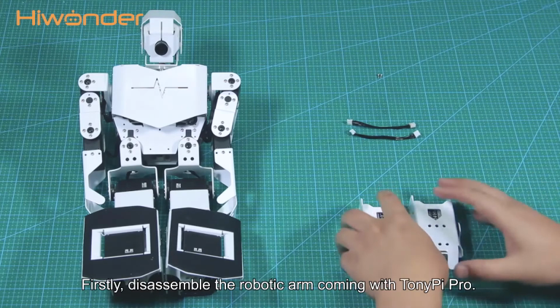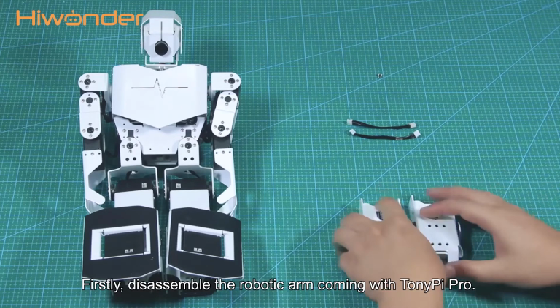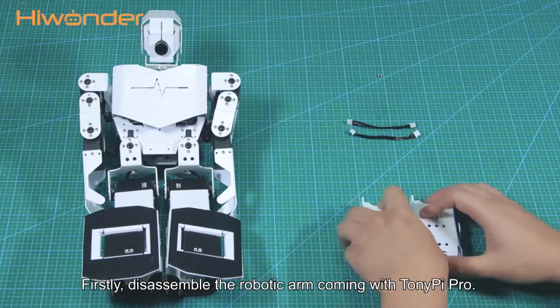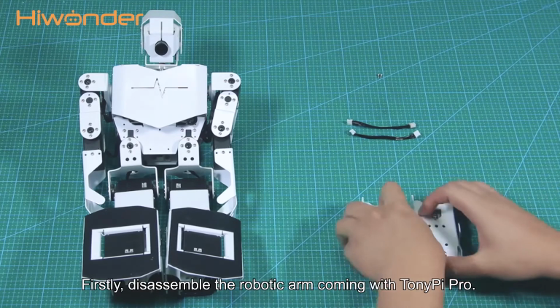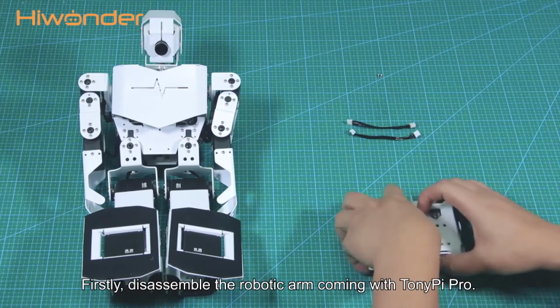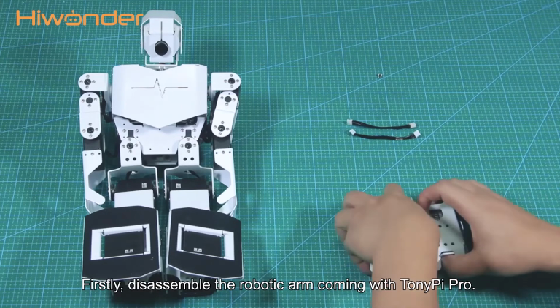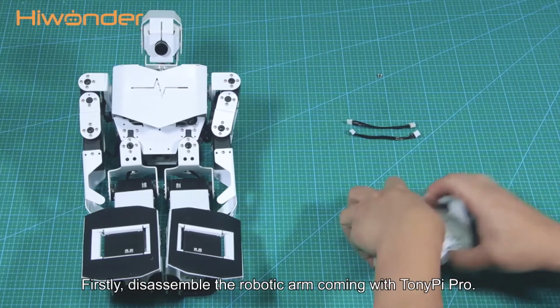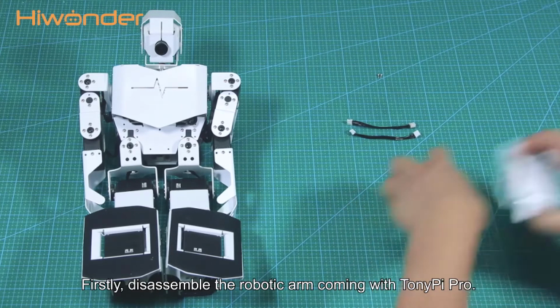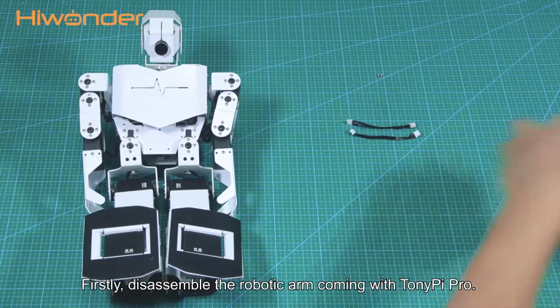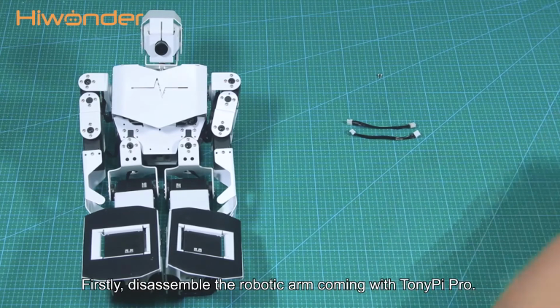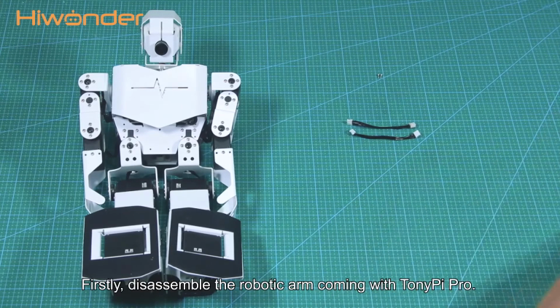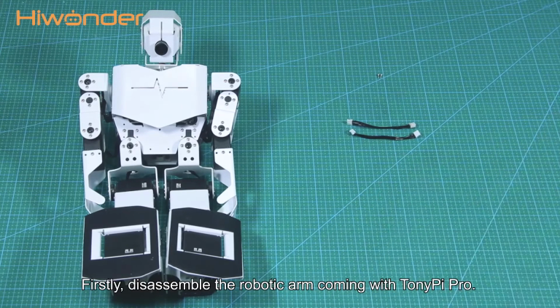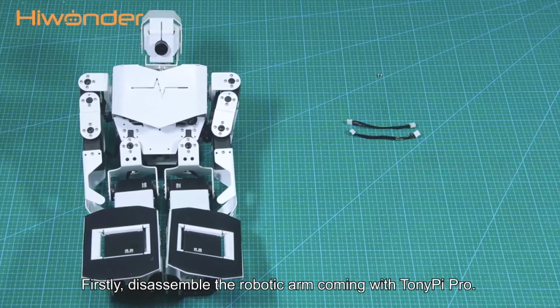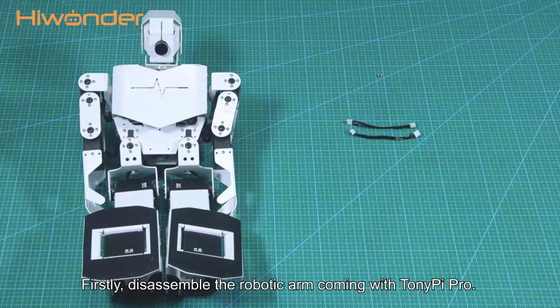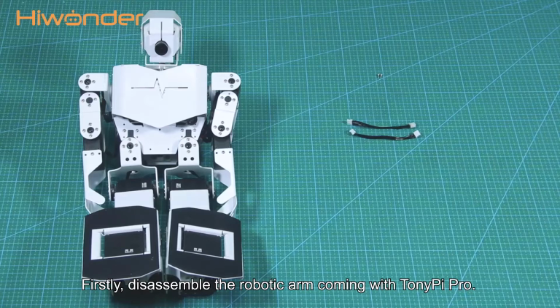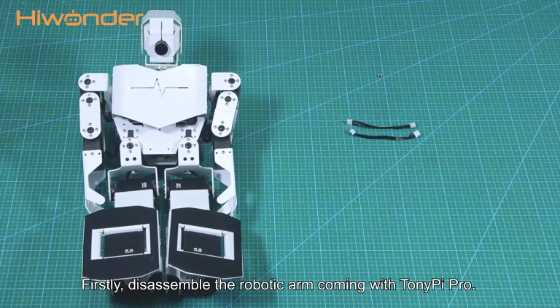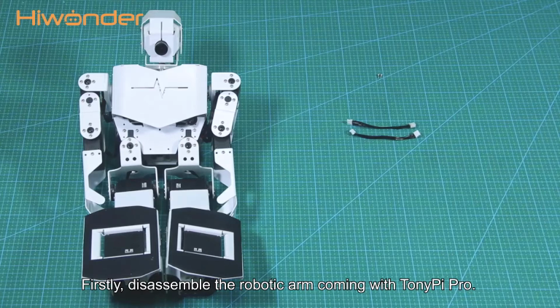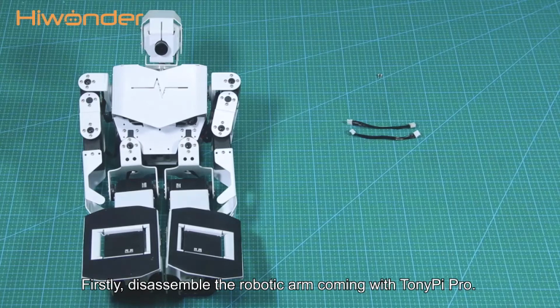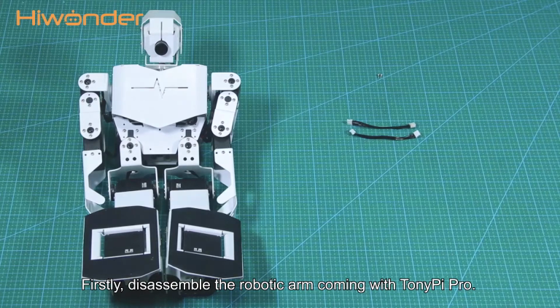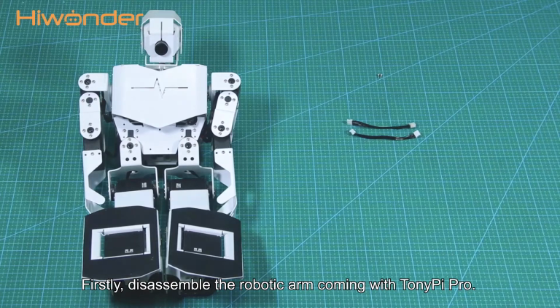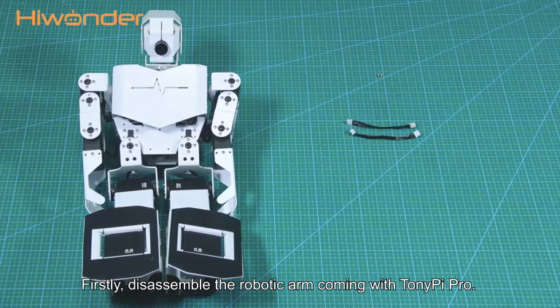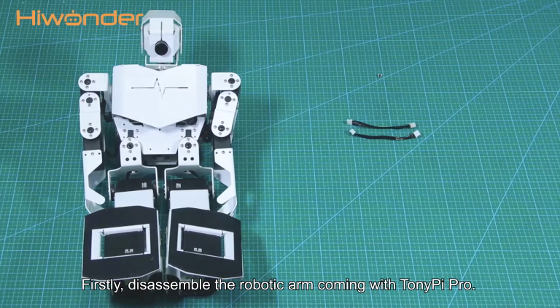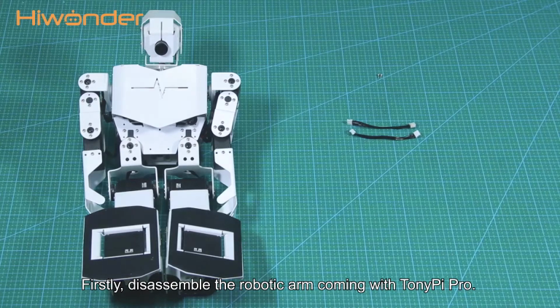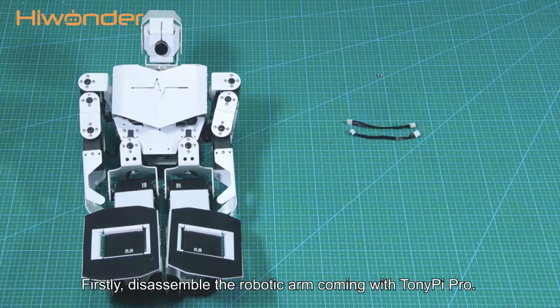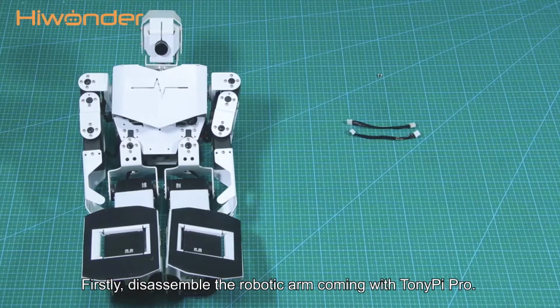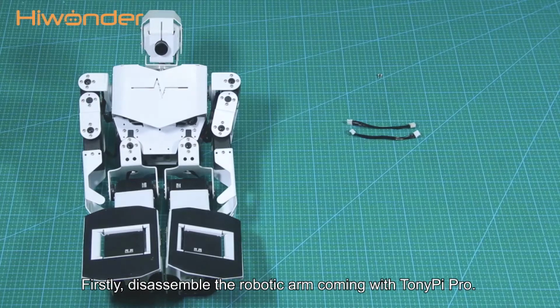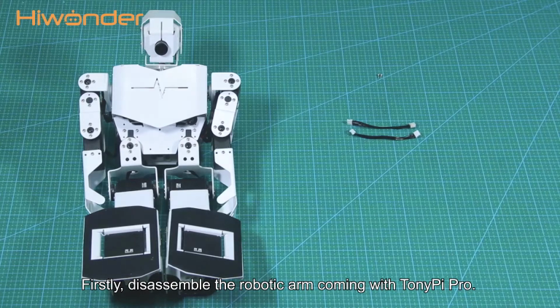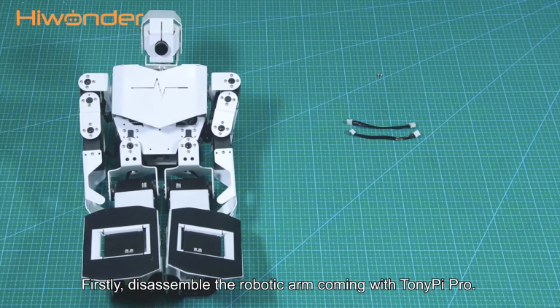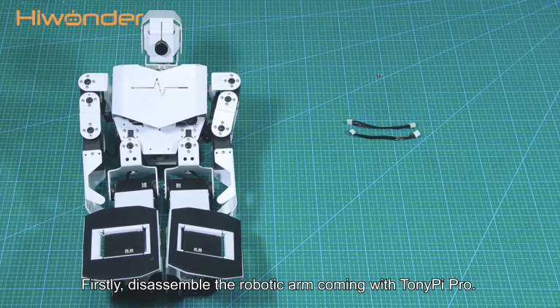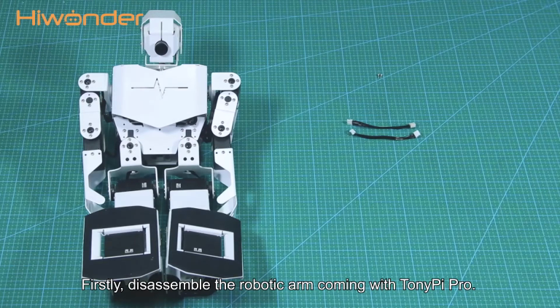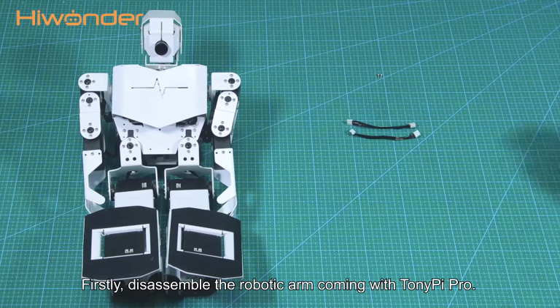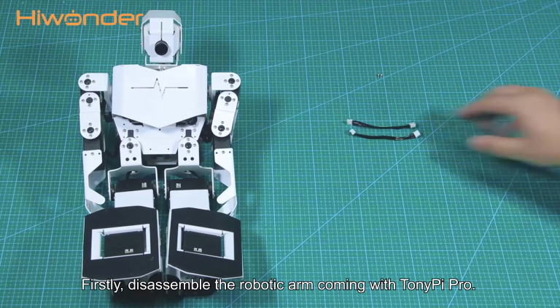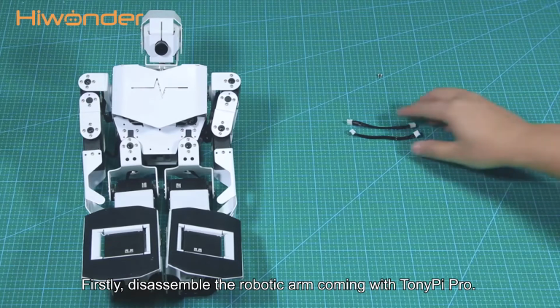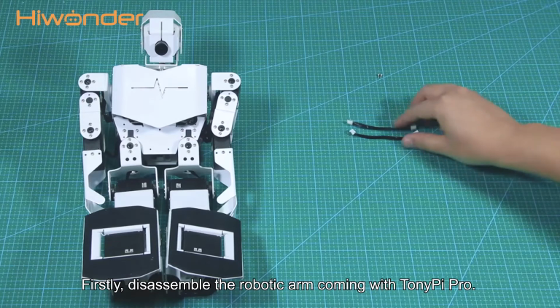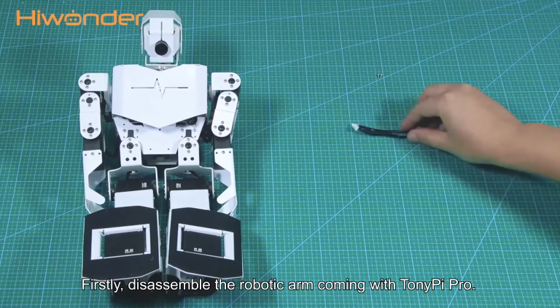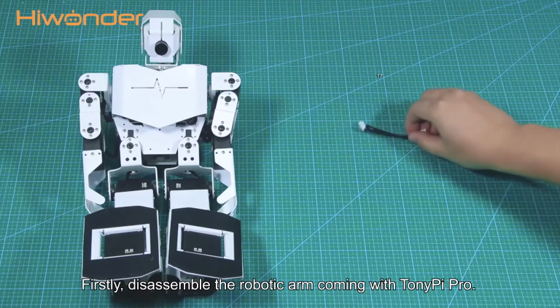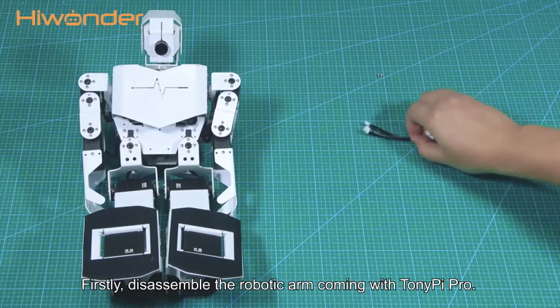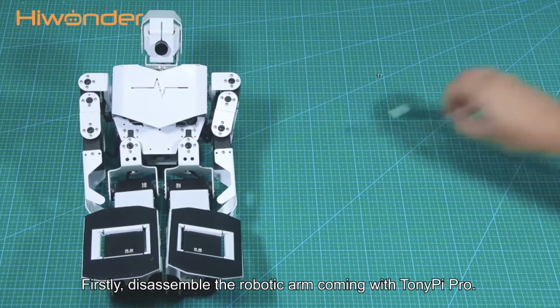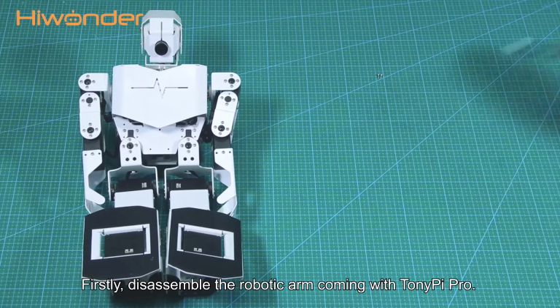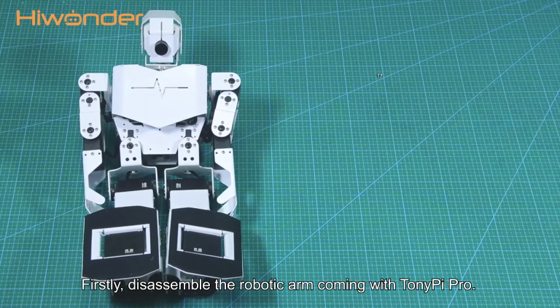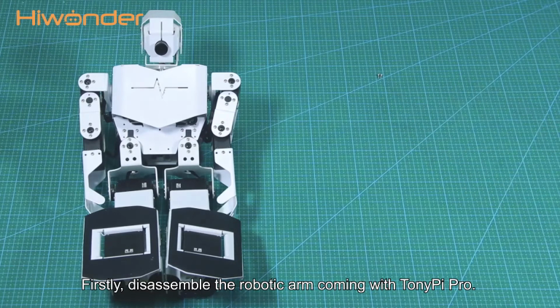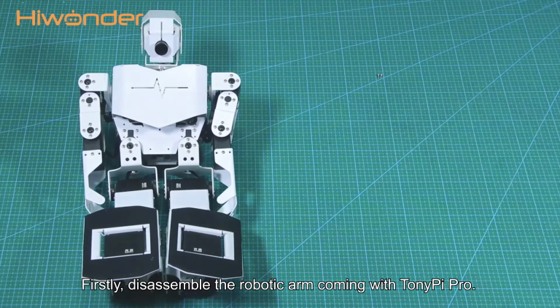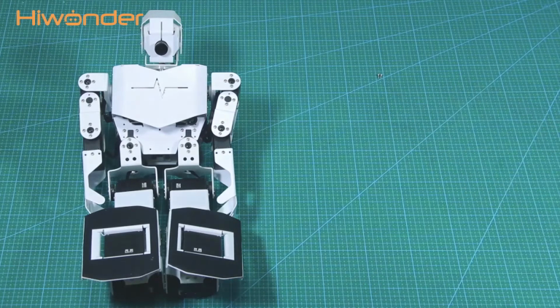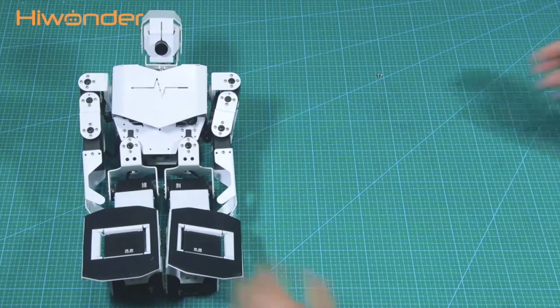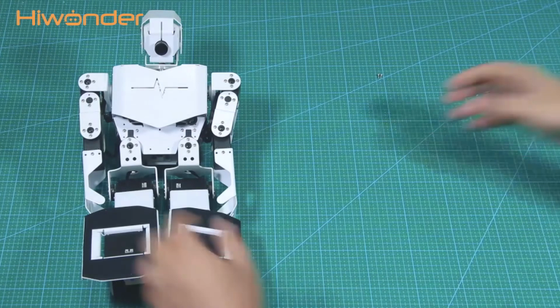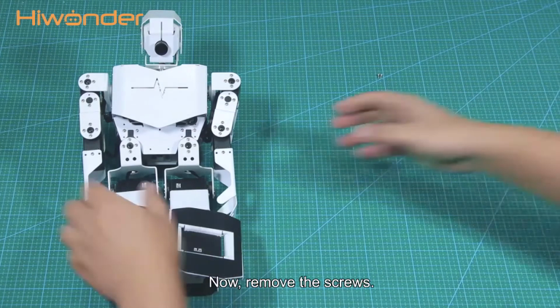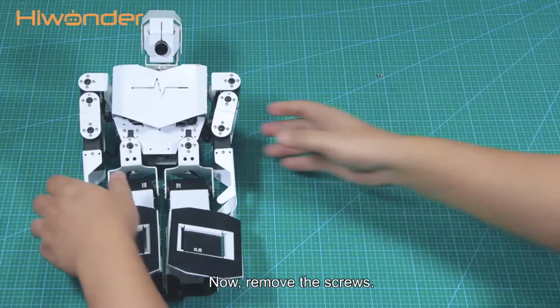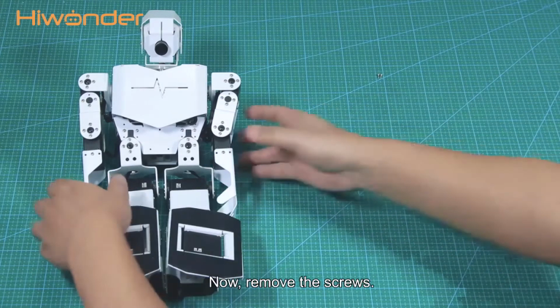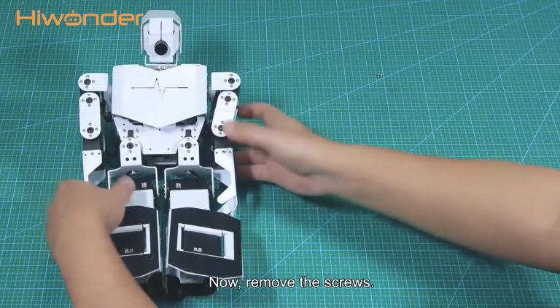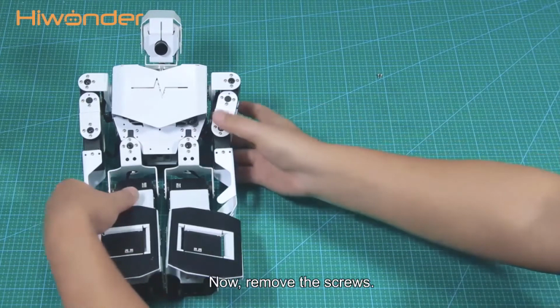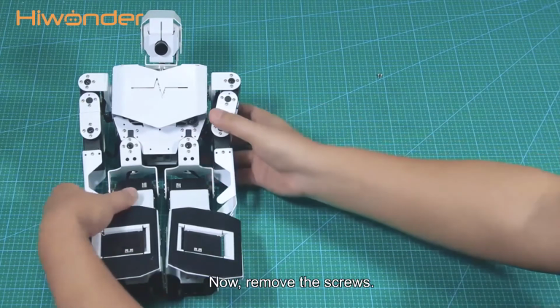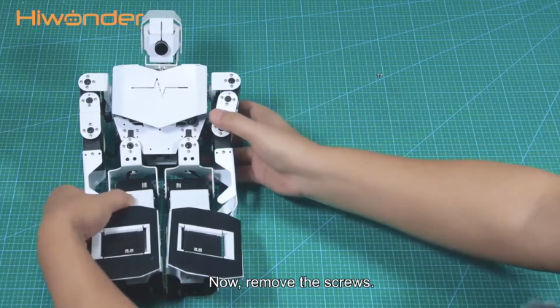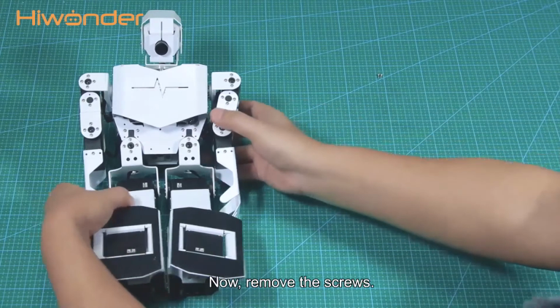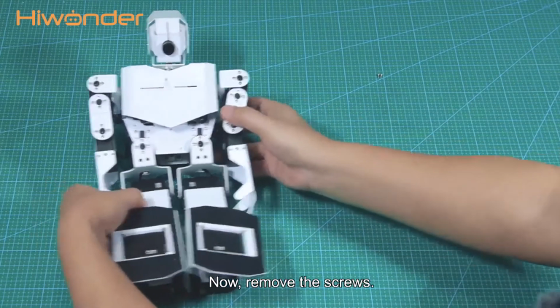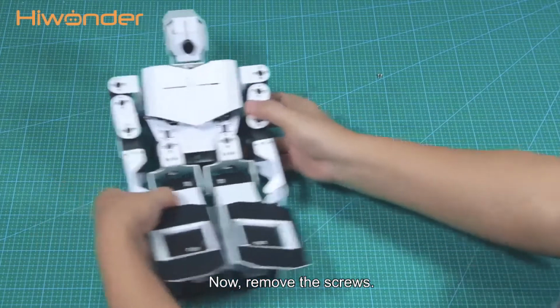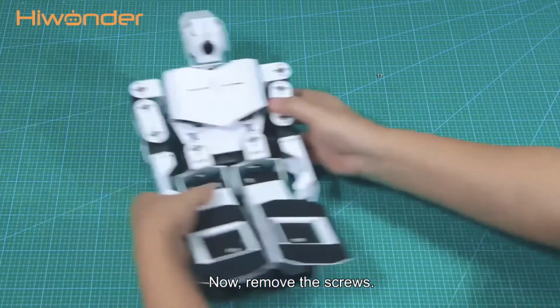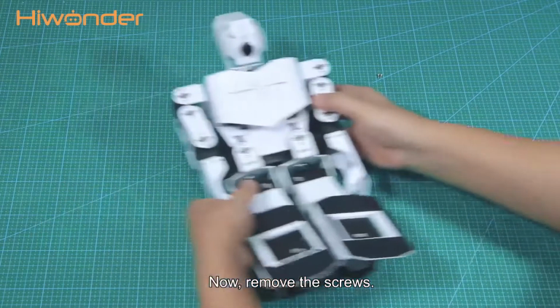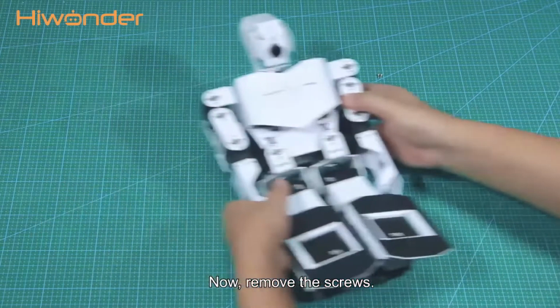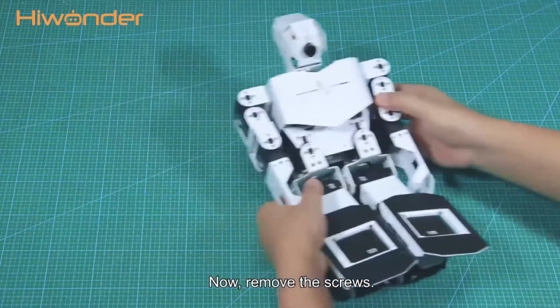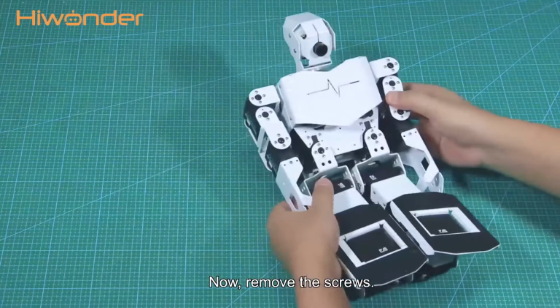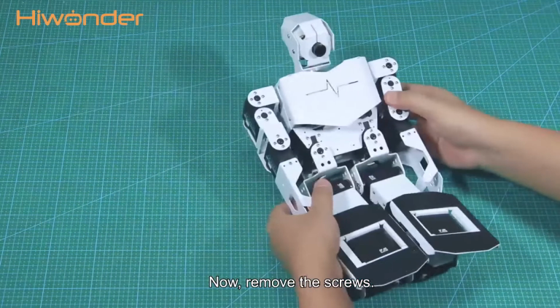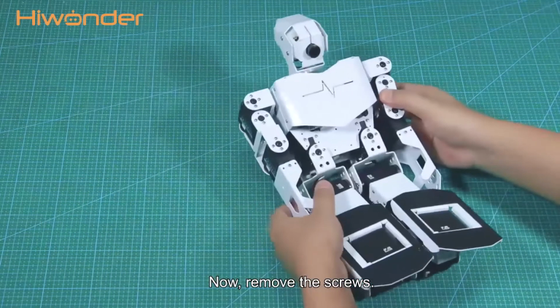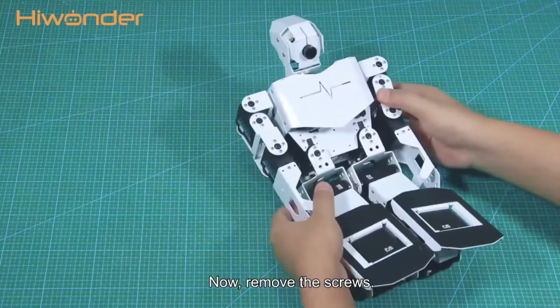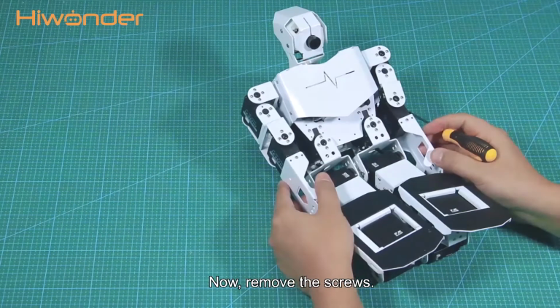Firstly, disassemble the robotic arm coming with Tony Pie Pro. Now, remove the screws.